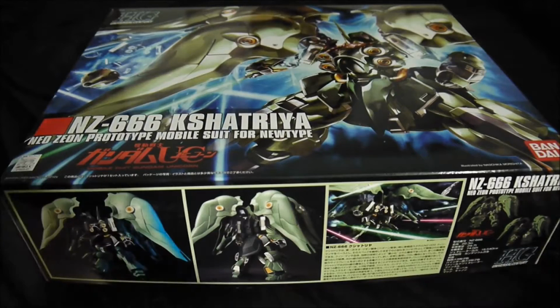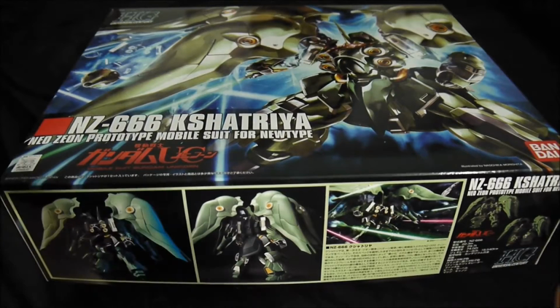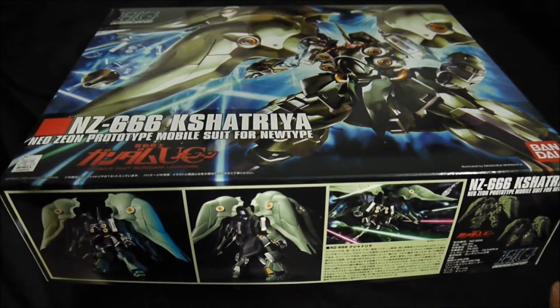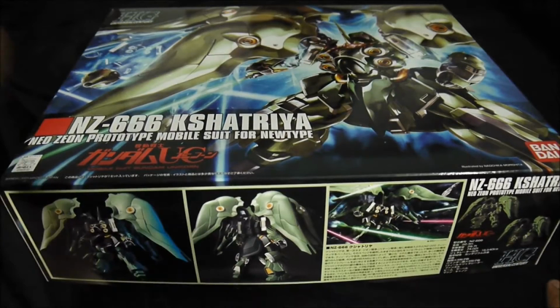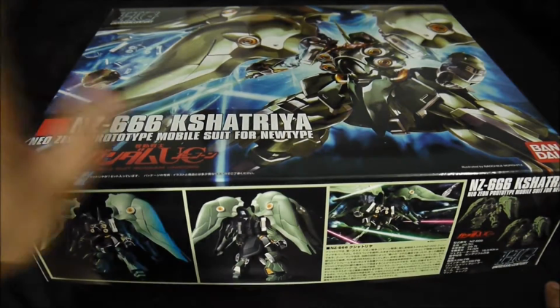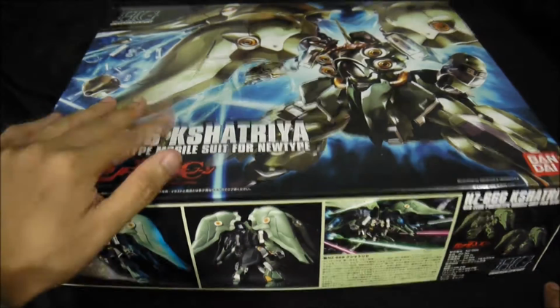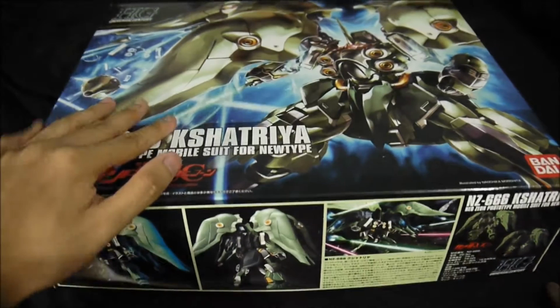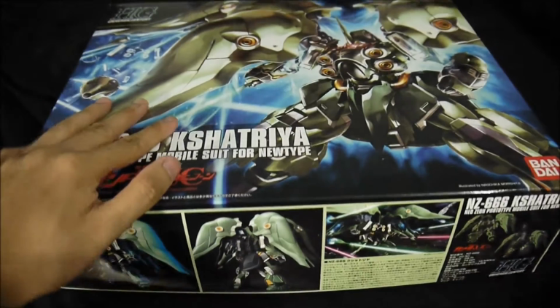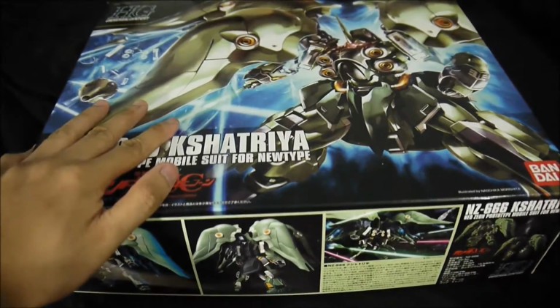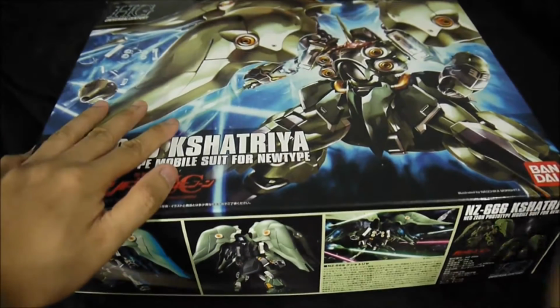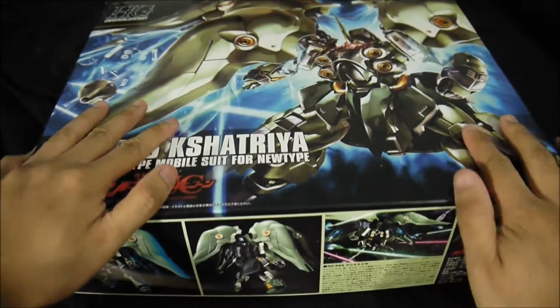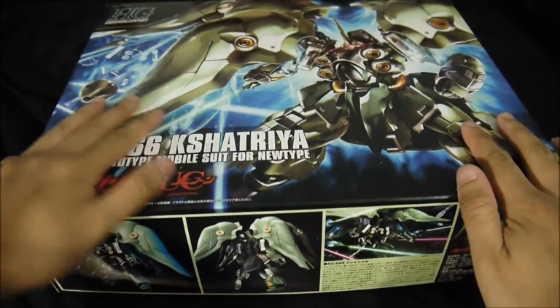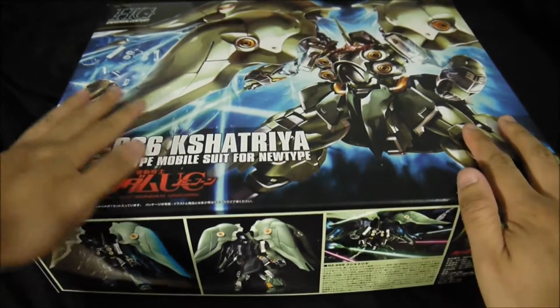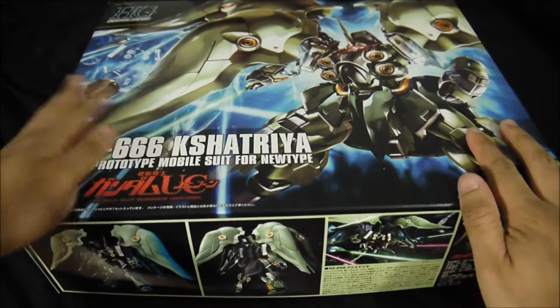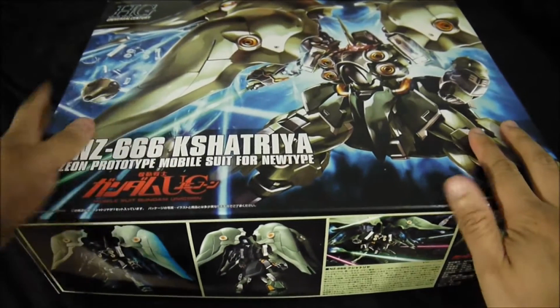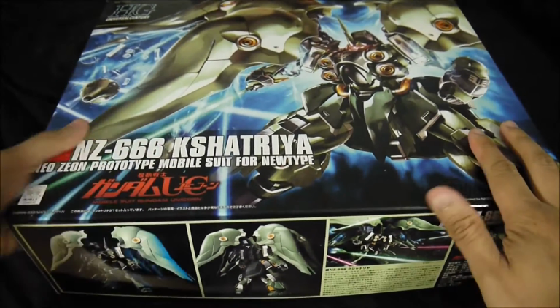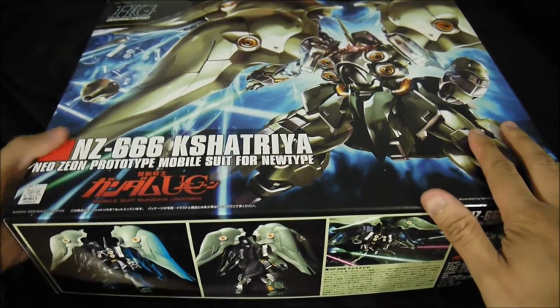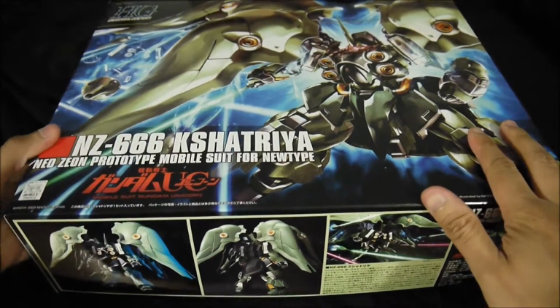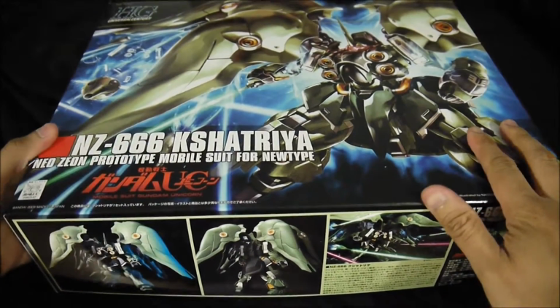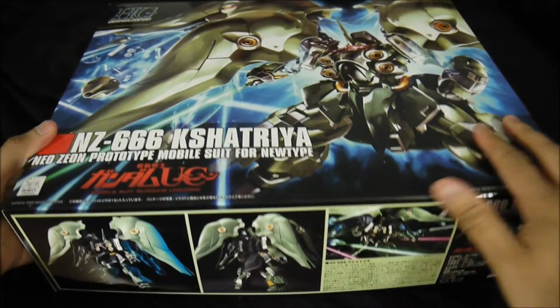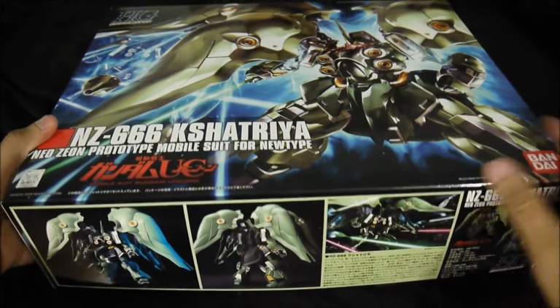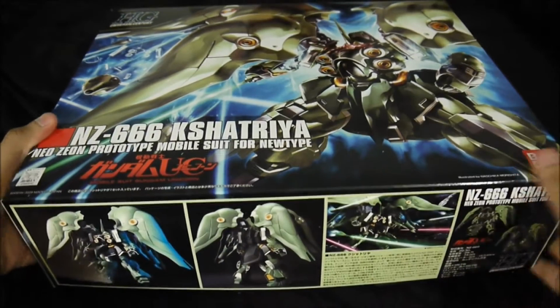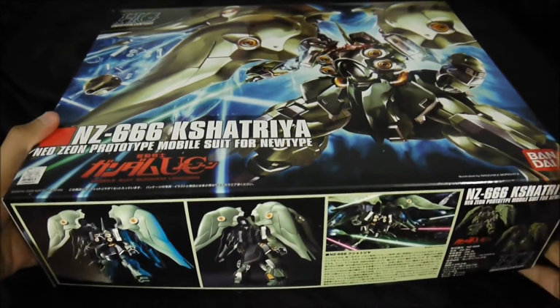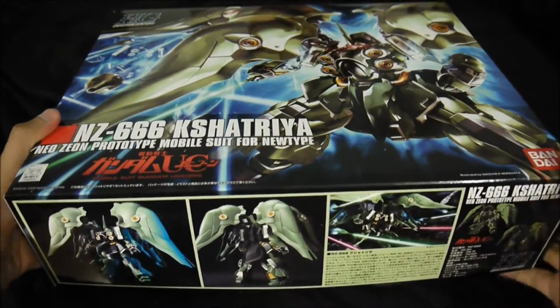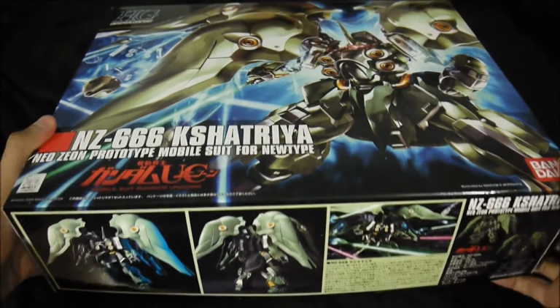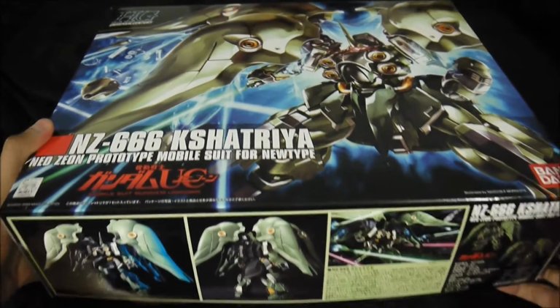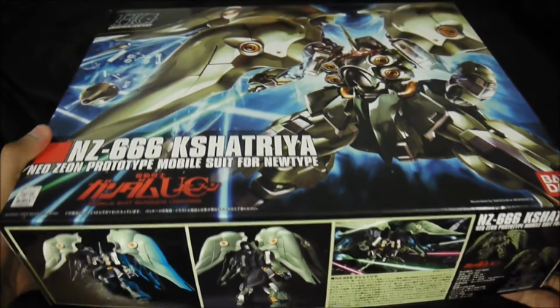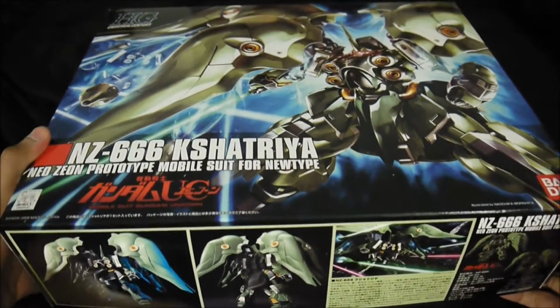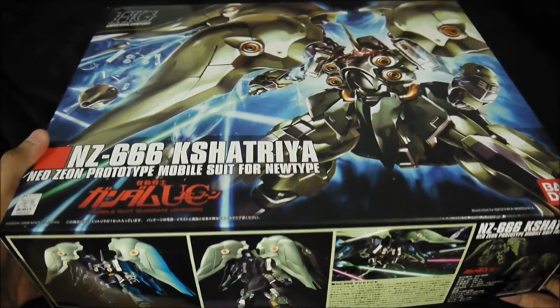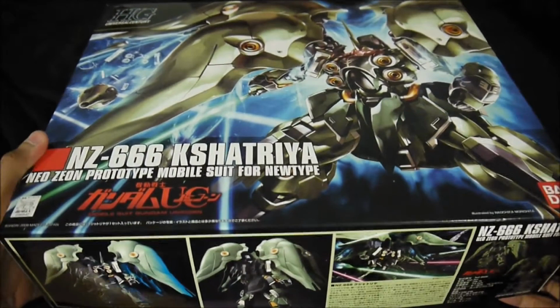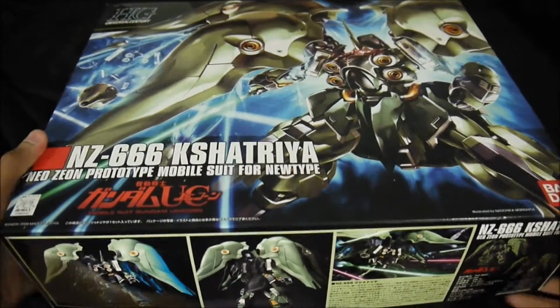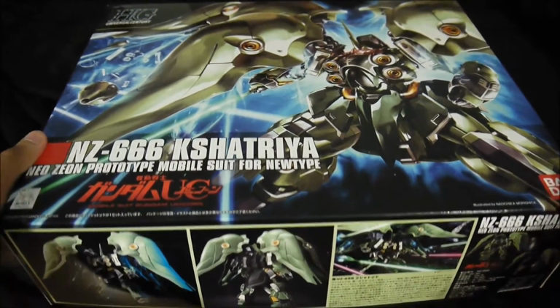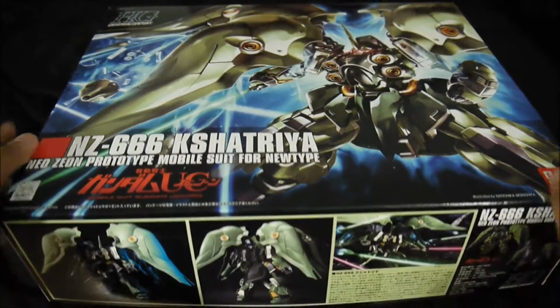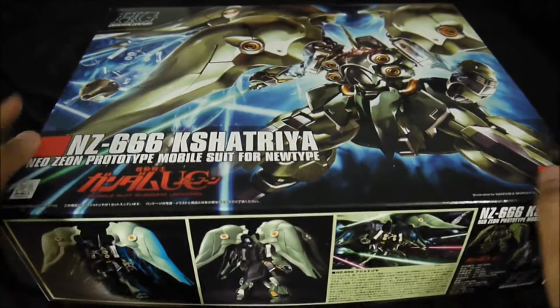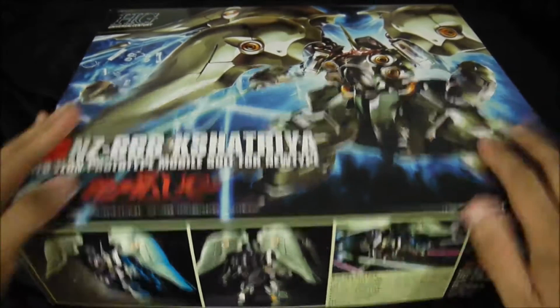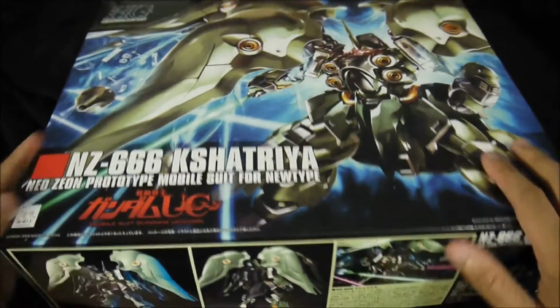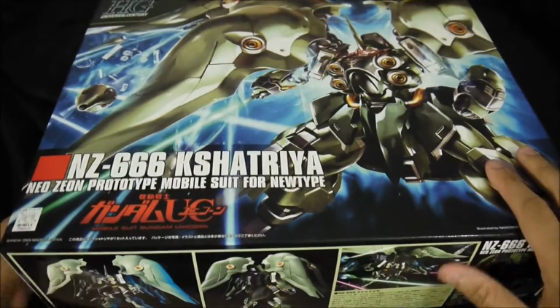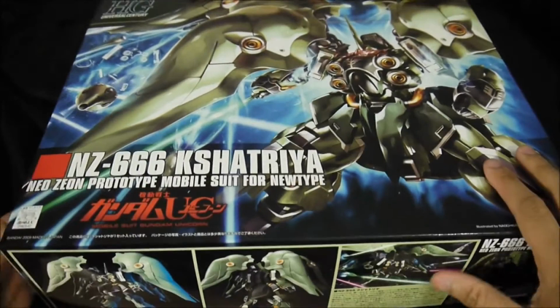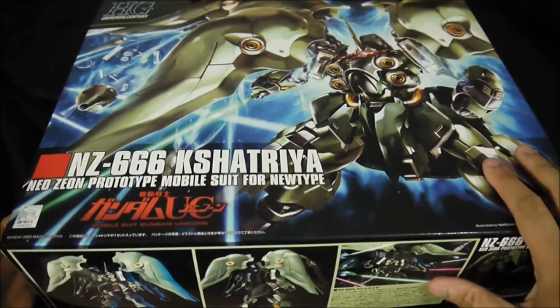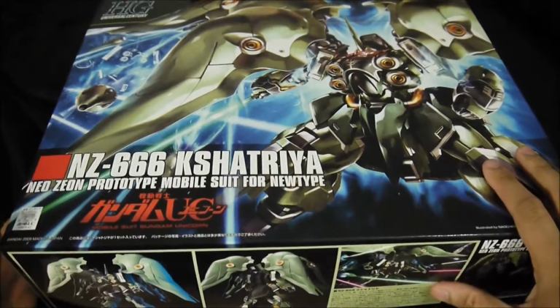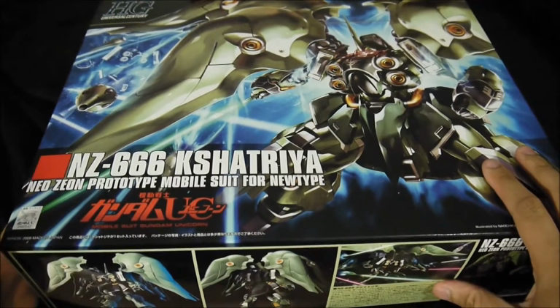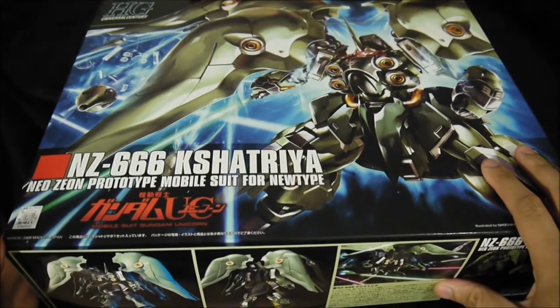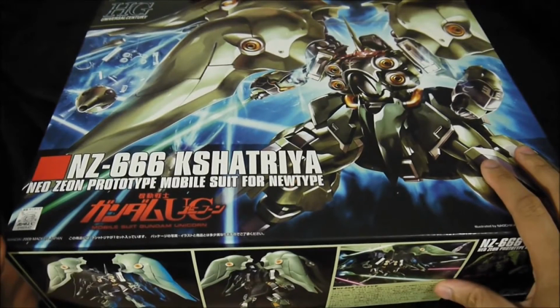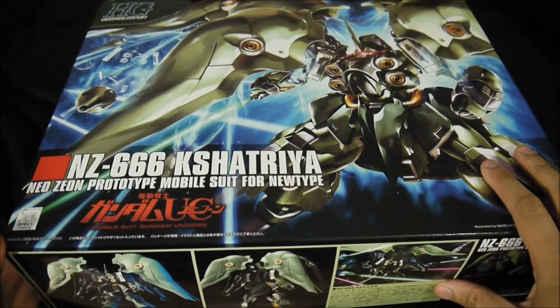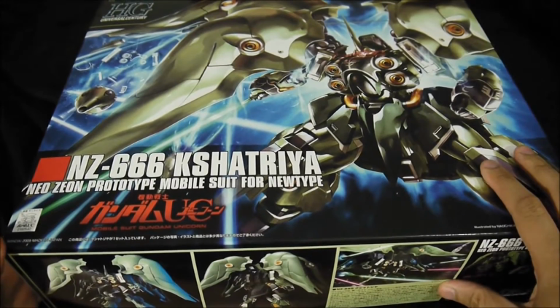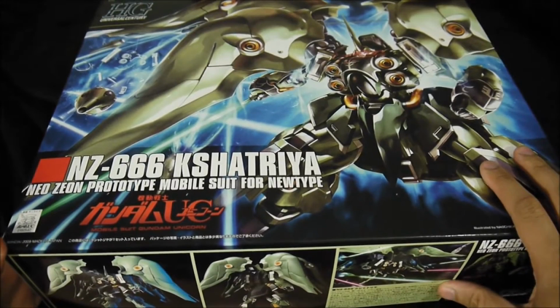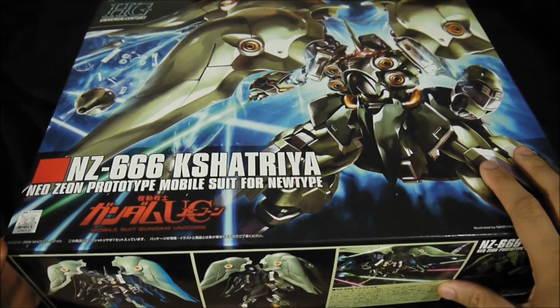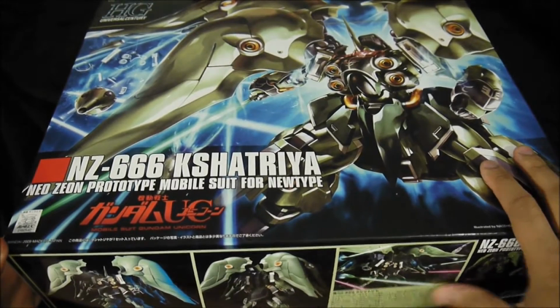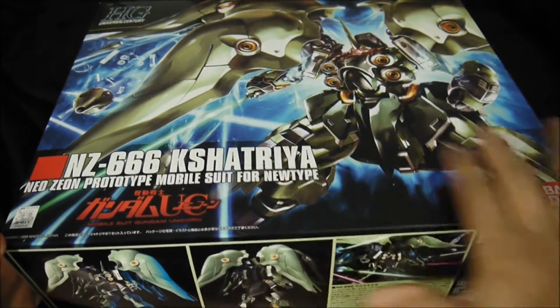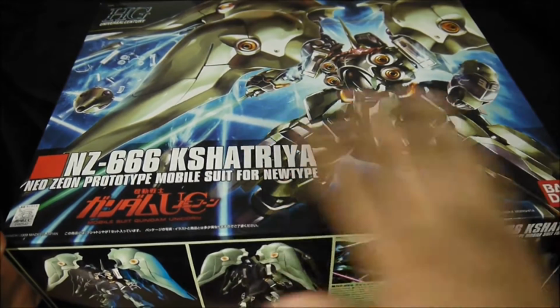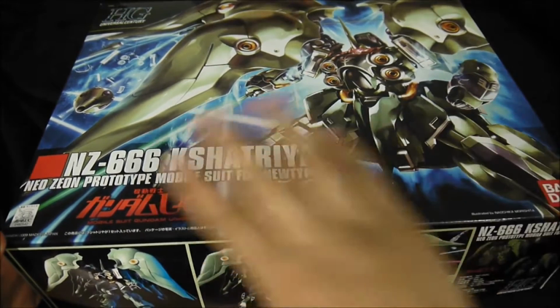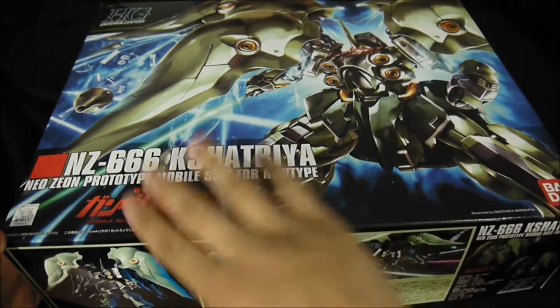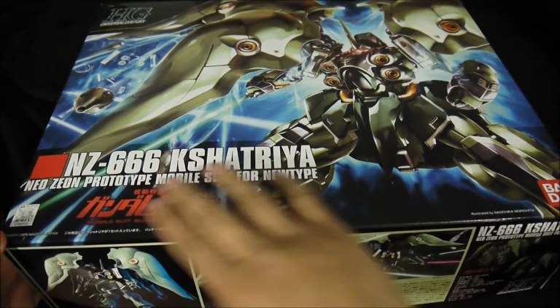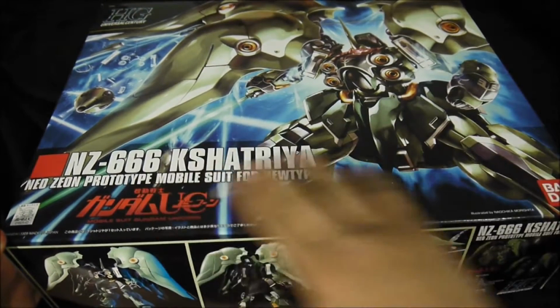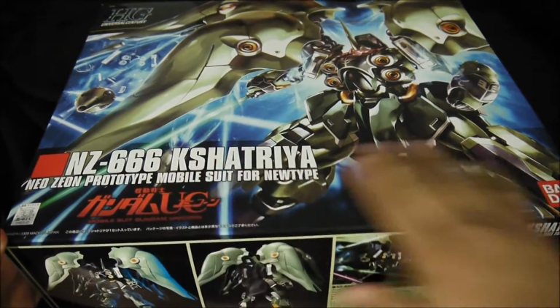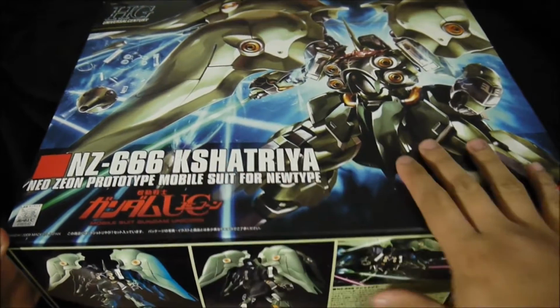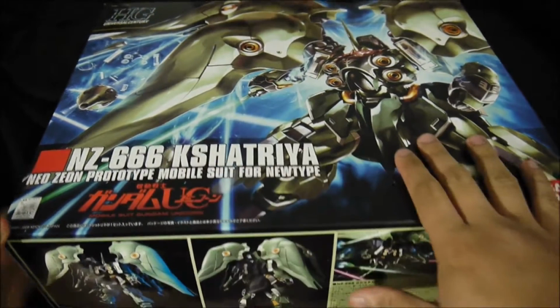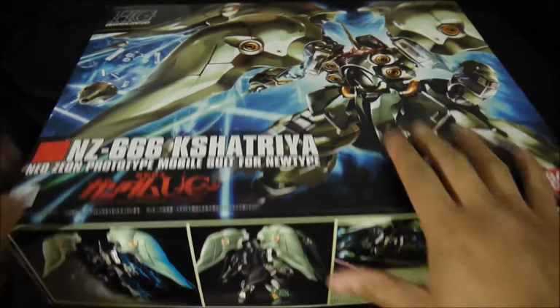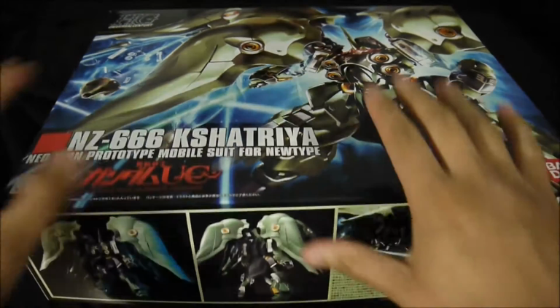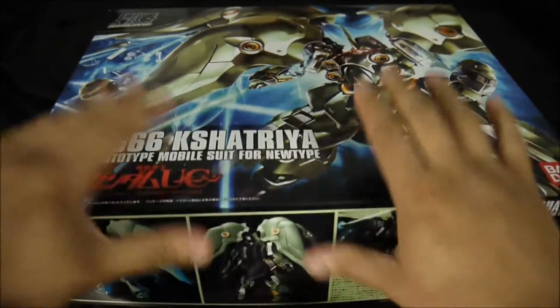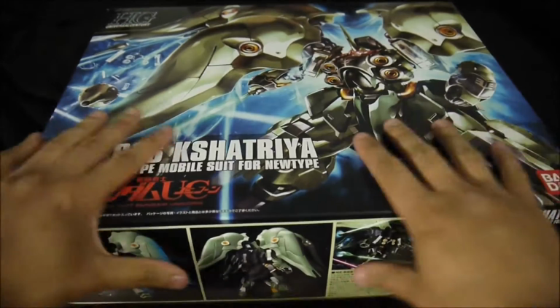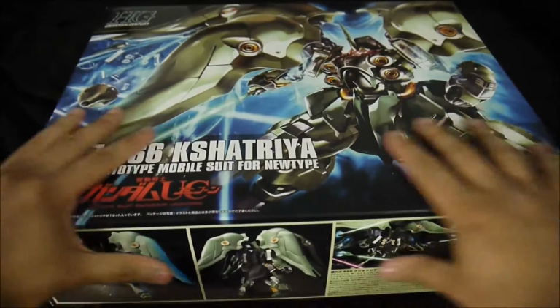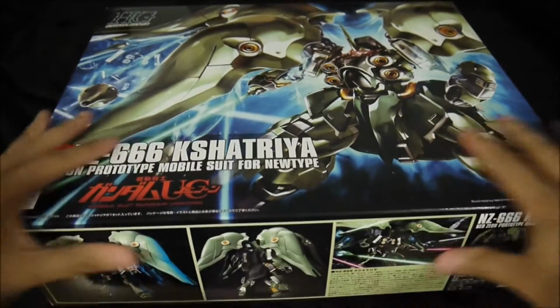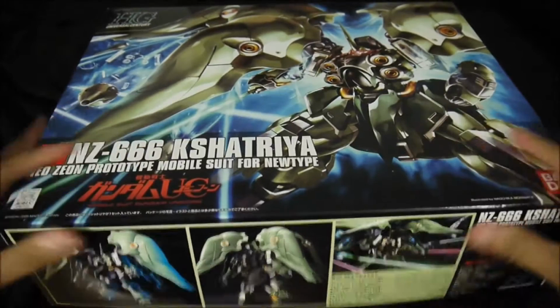Okay, this is a big box, but it's cool. Alright, so let's unbox this thing. Kshatriya, Gundam UC.